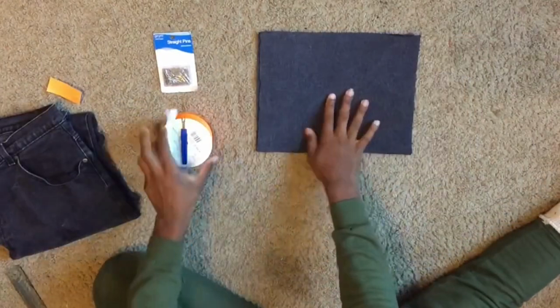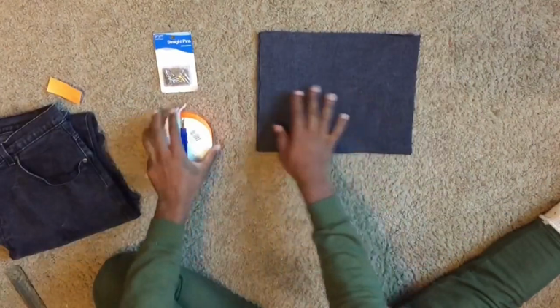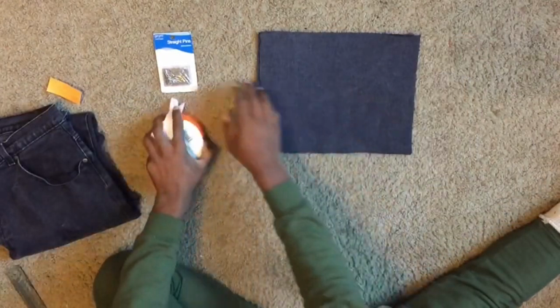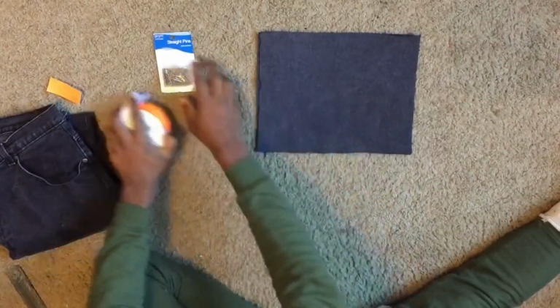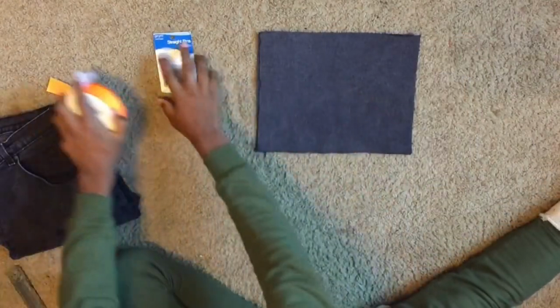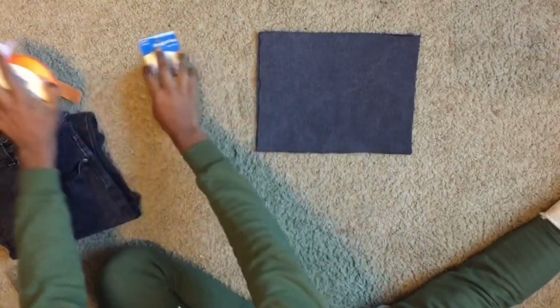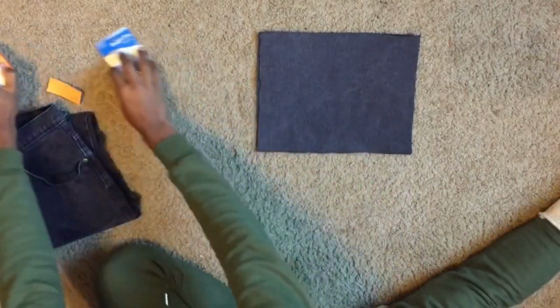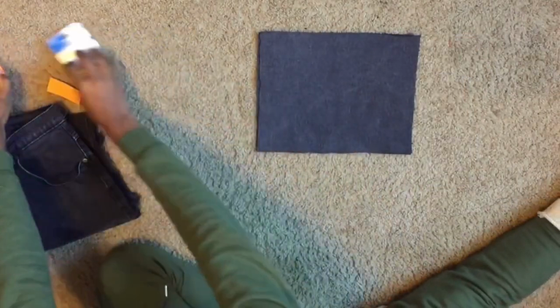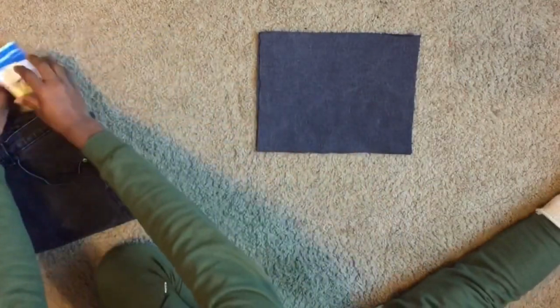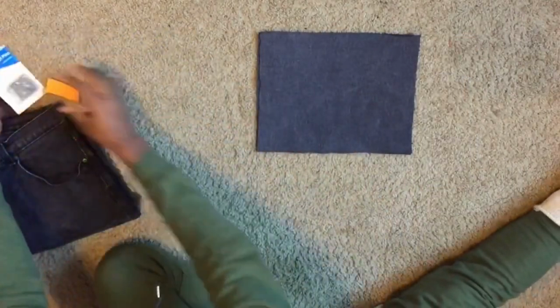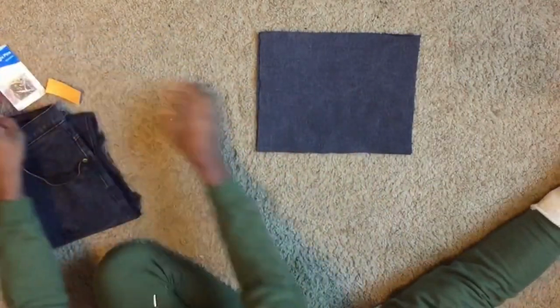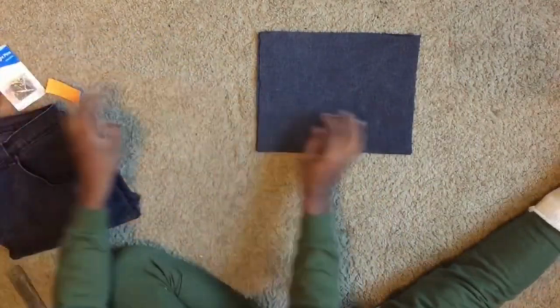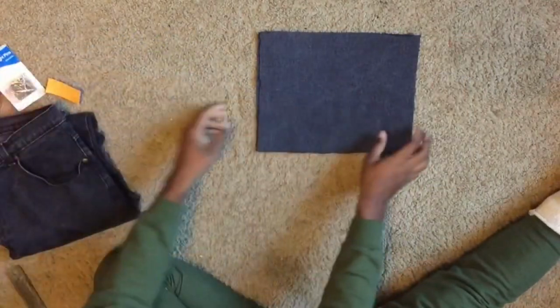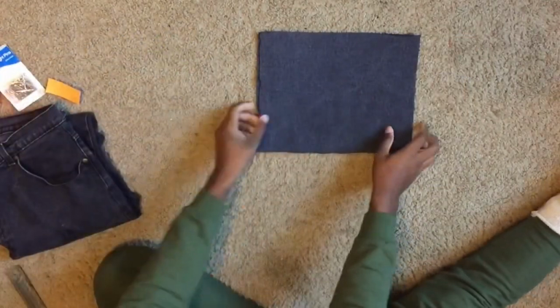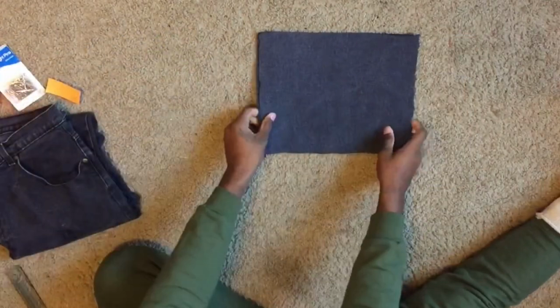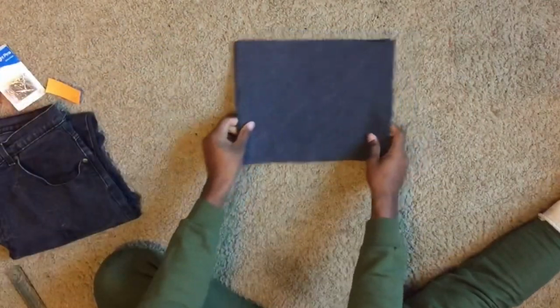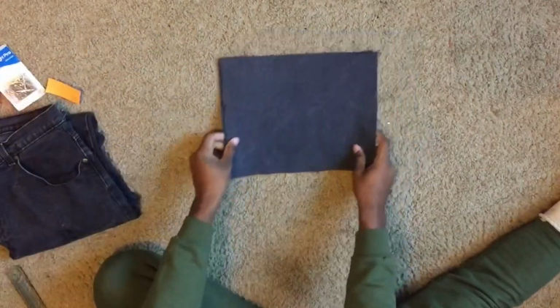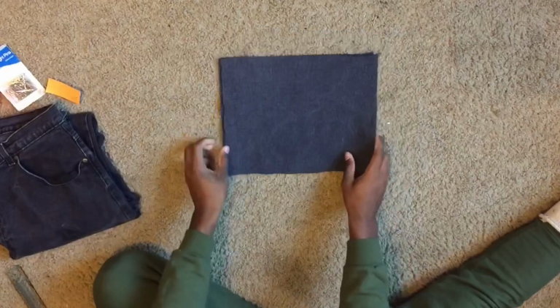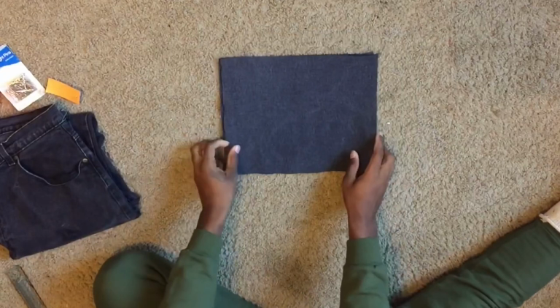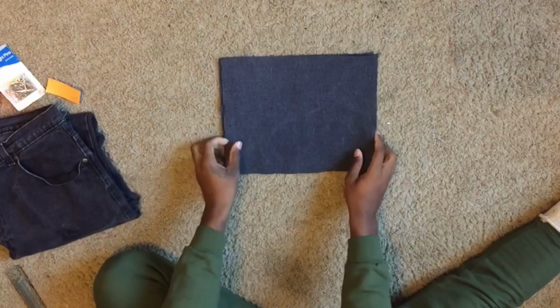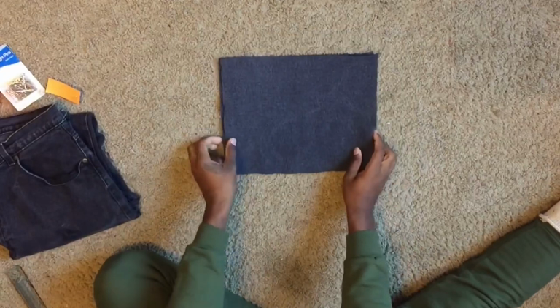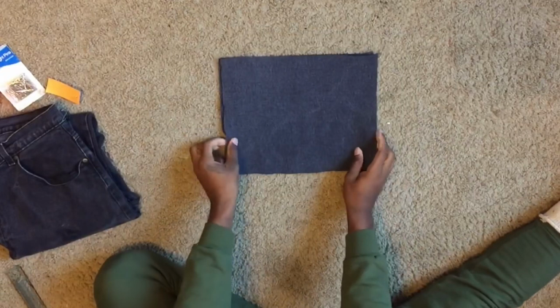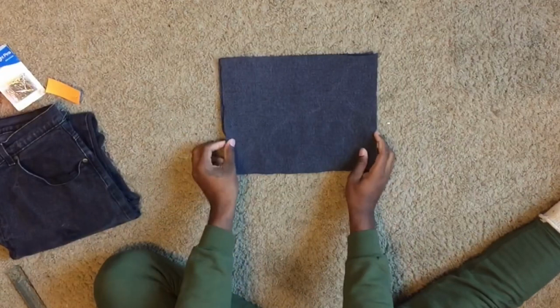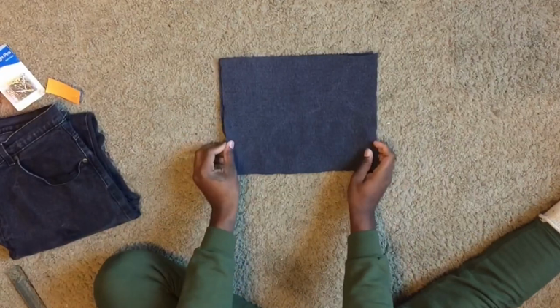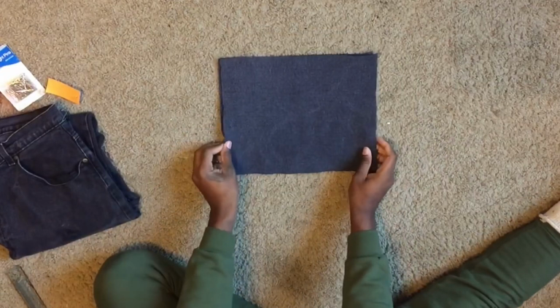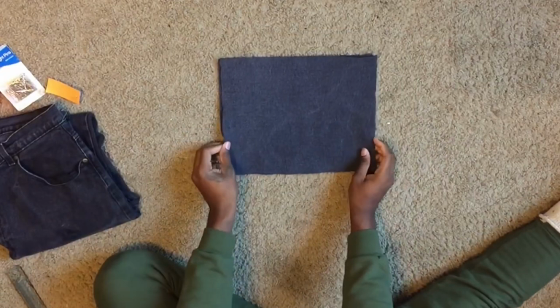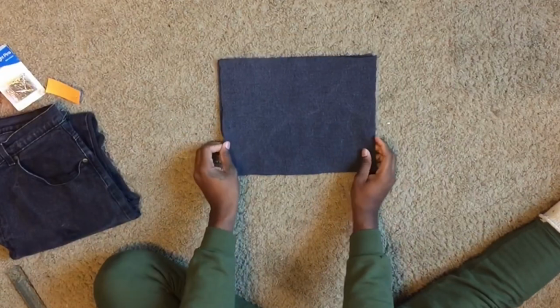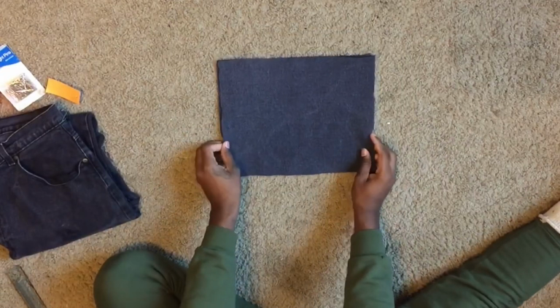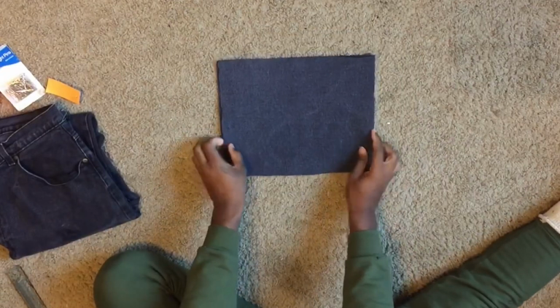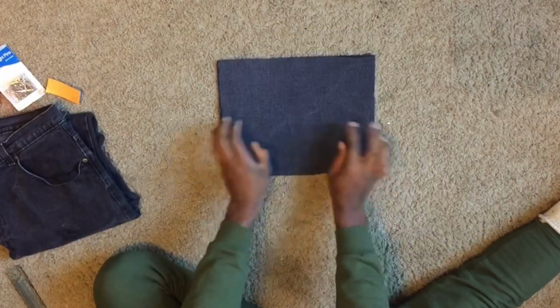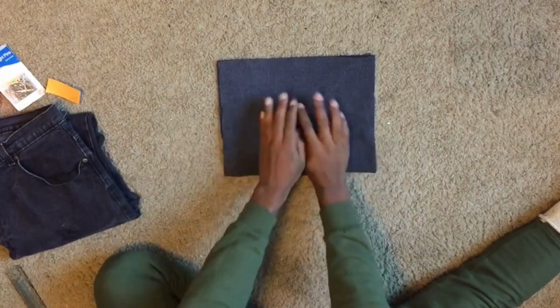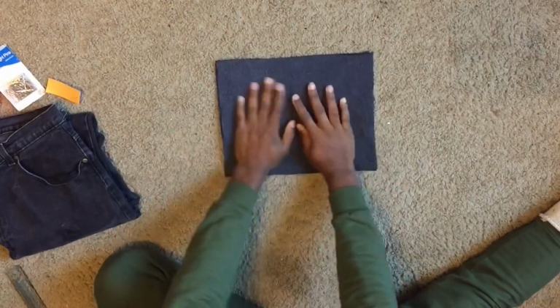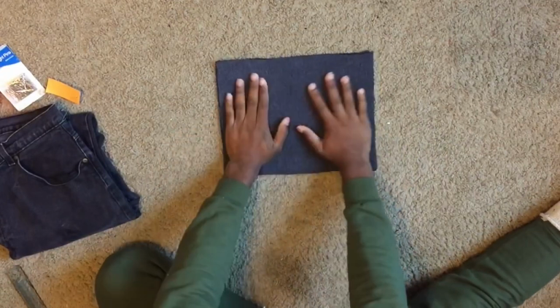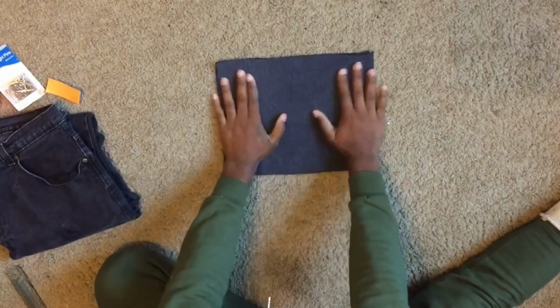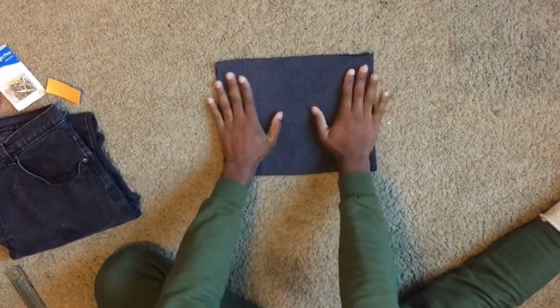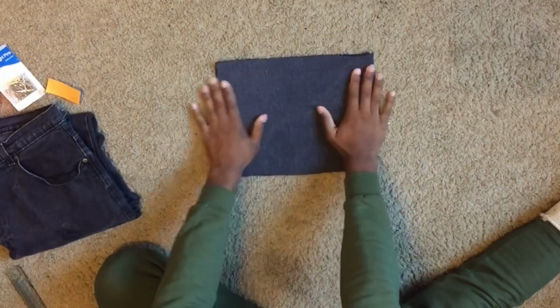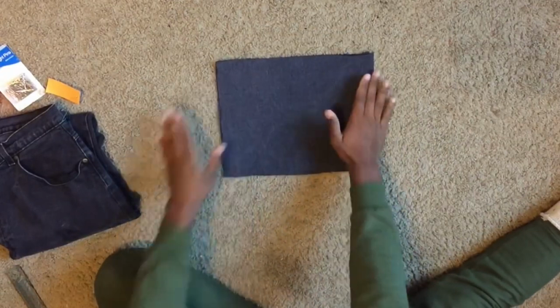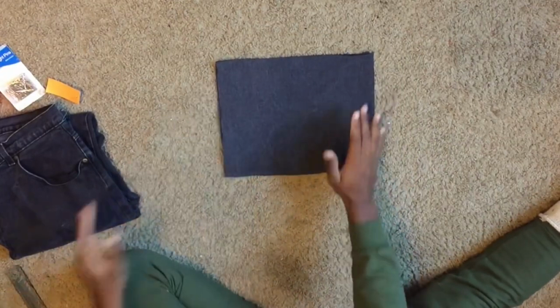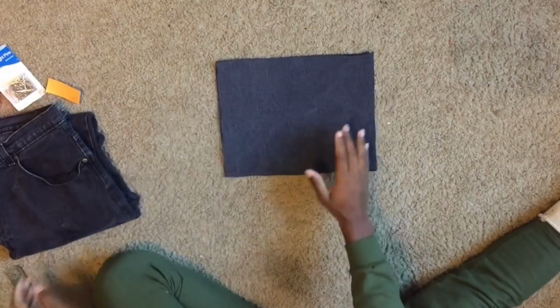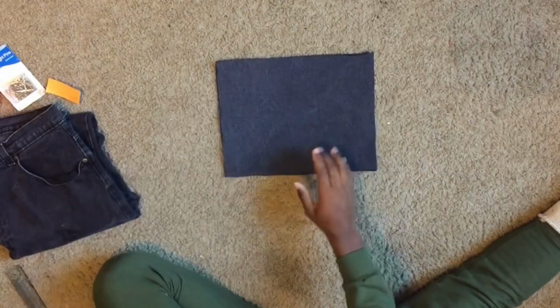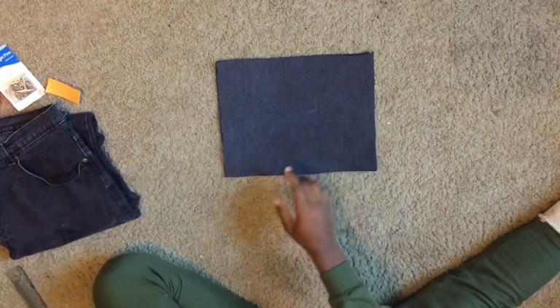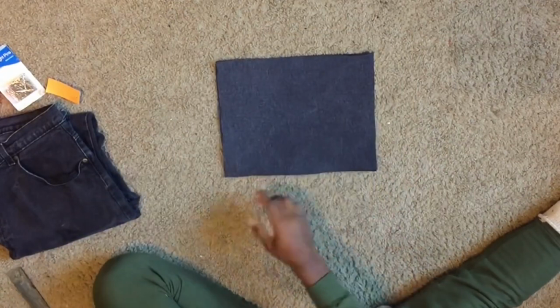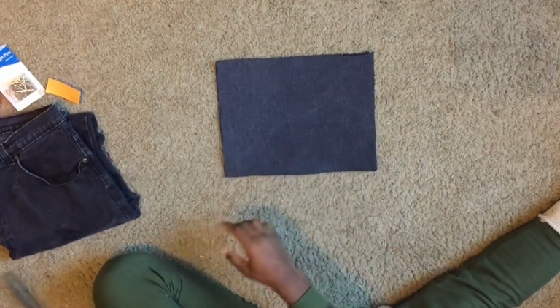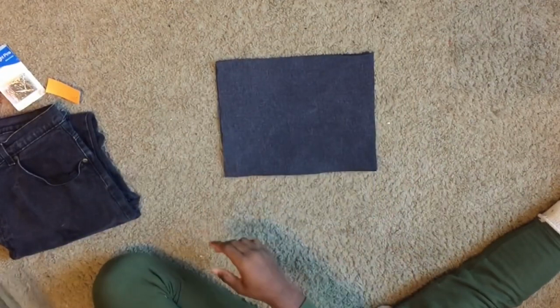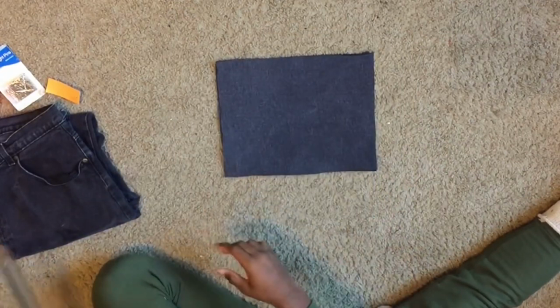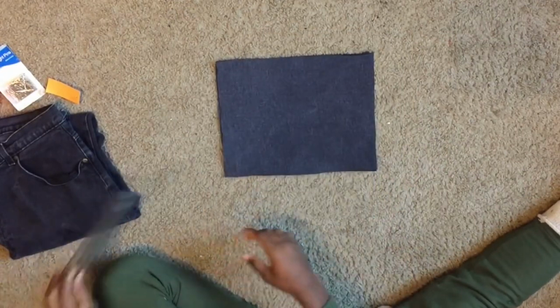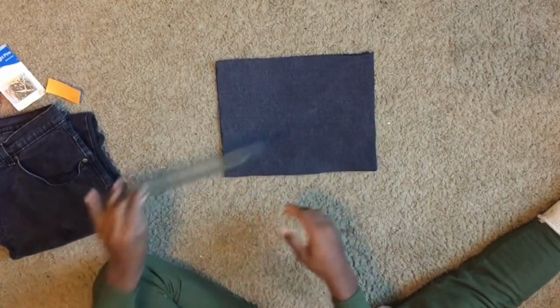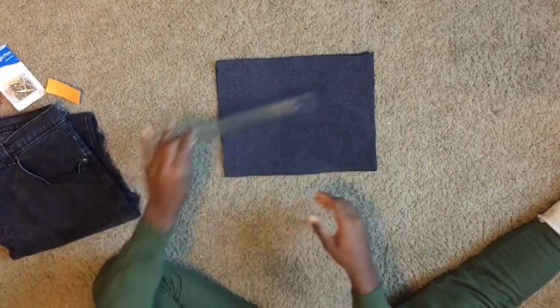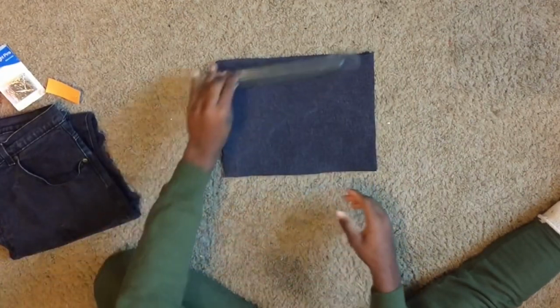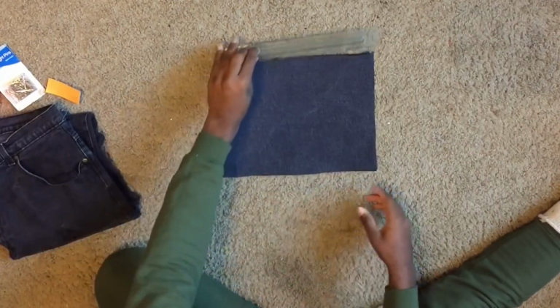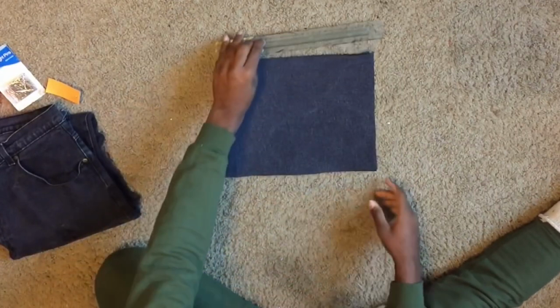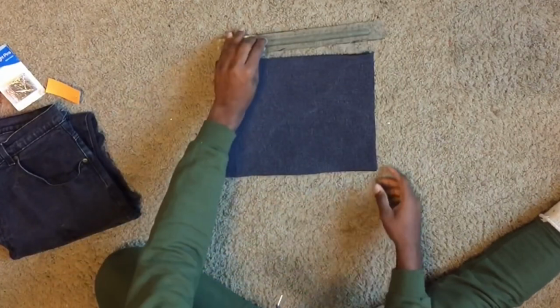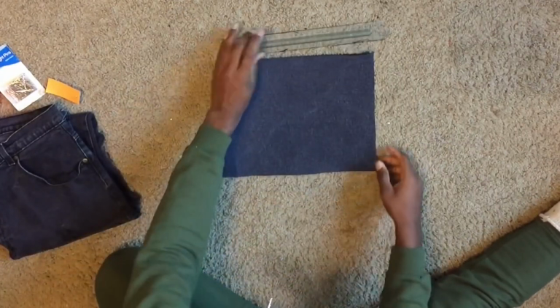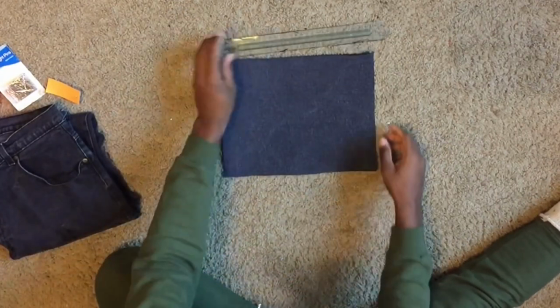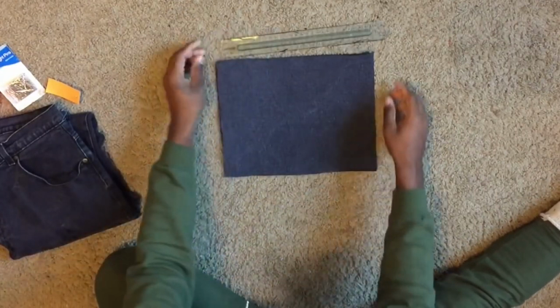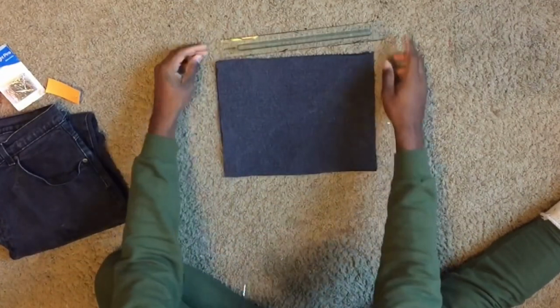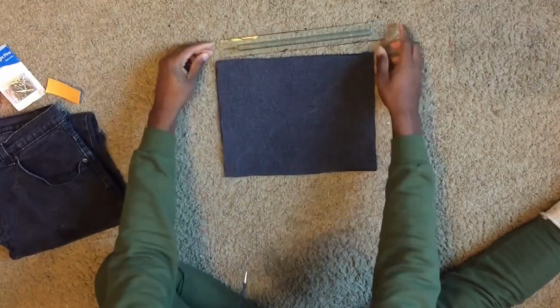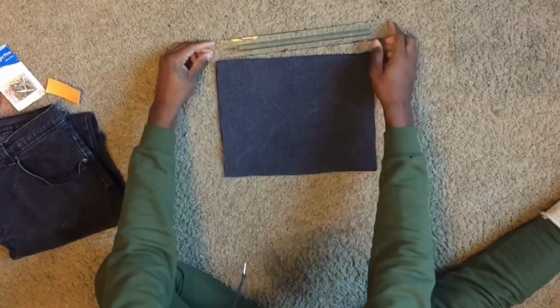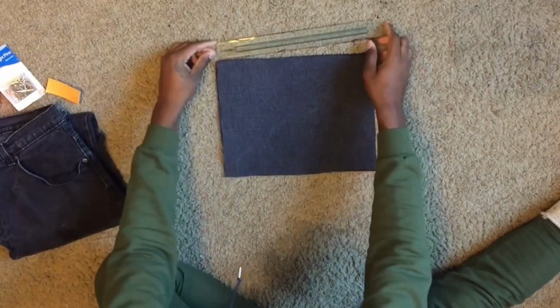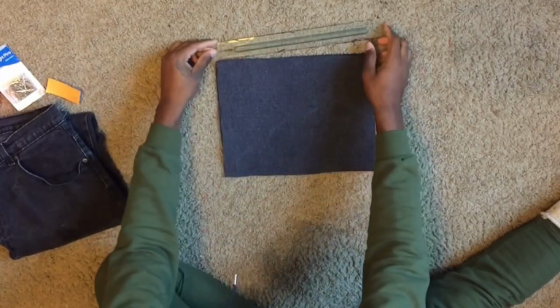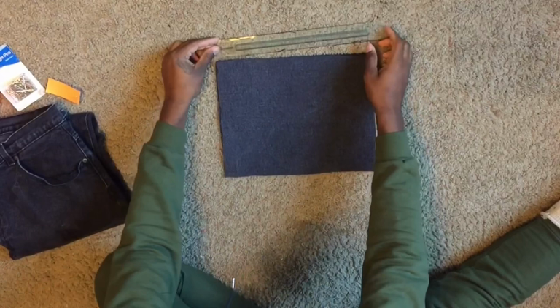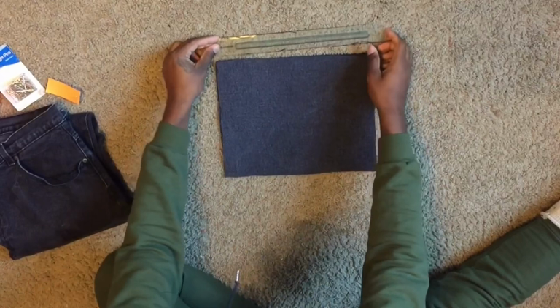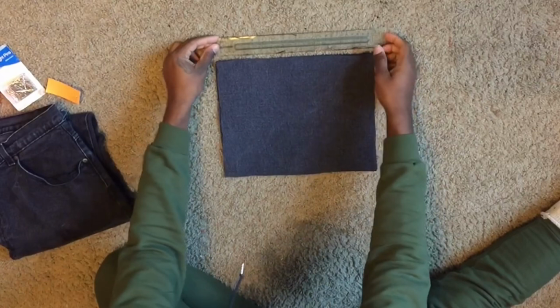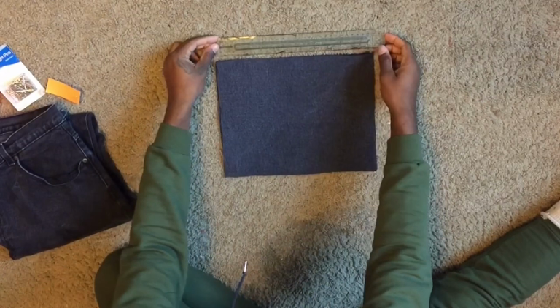With the jeans, make sure you cut out two identical rectangles measuring 10 inches in width and 7 inches in length.